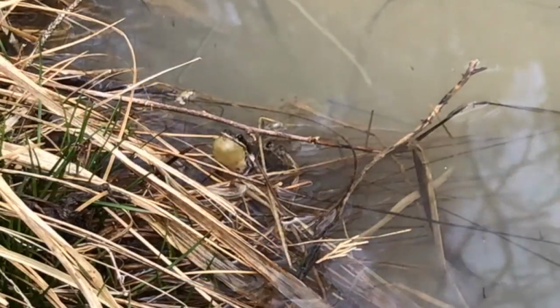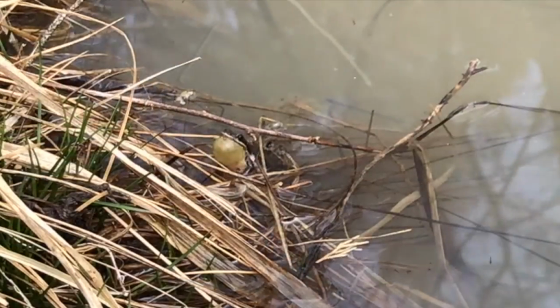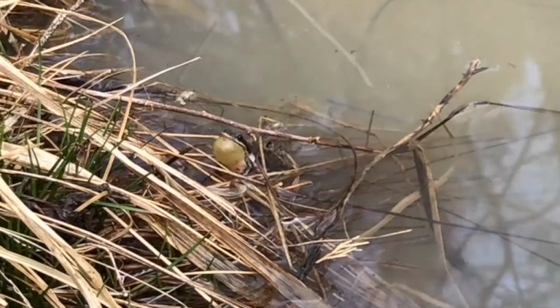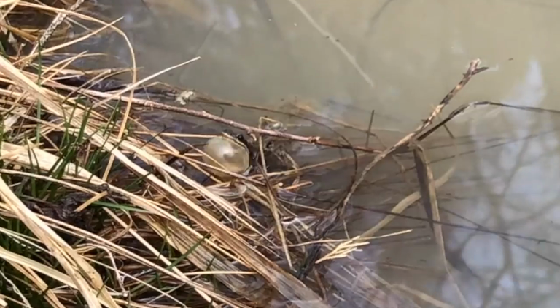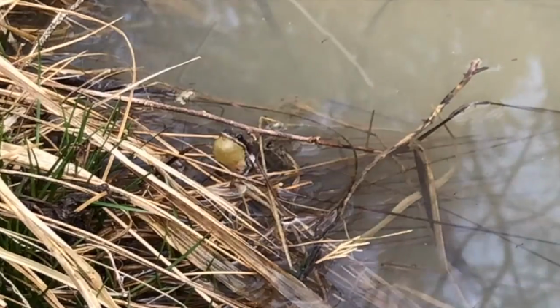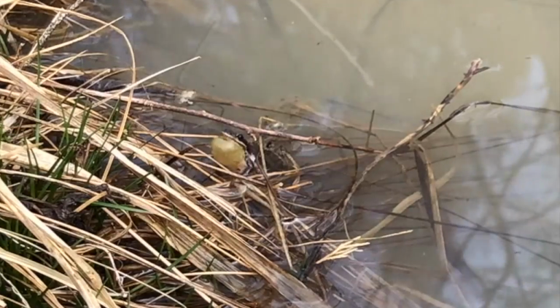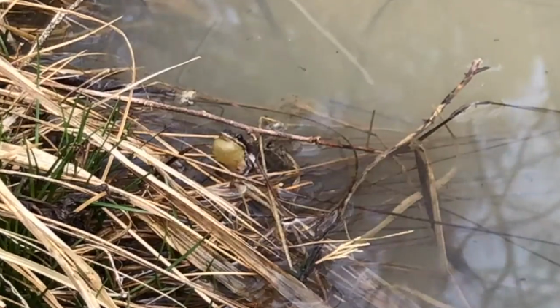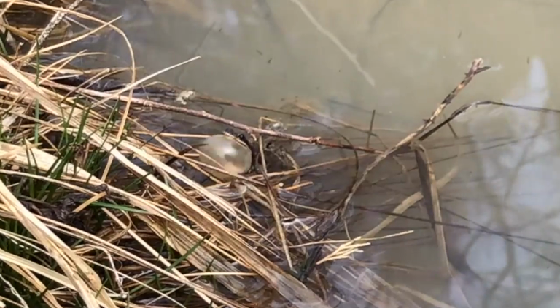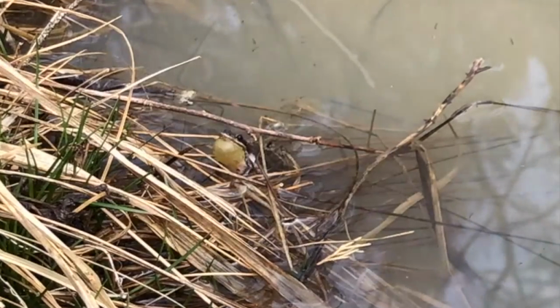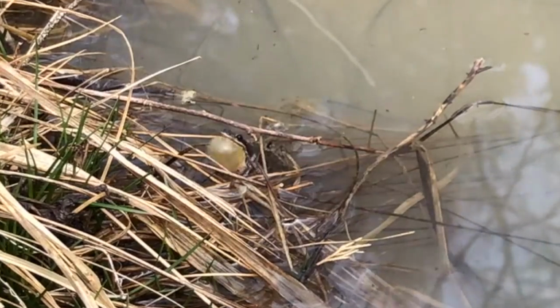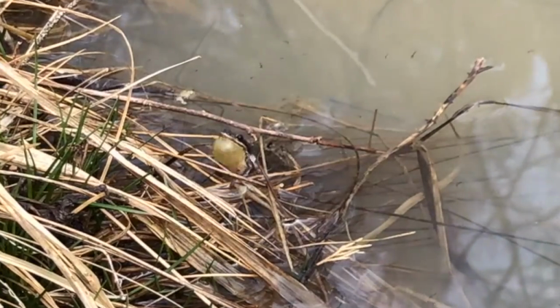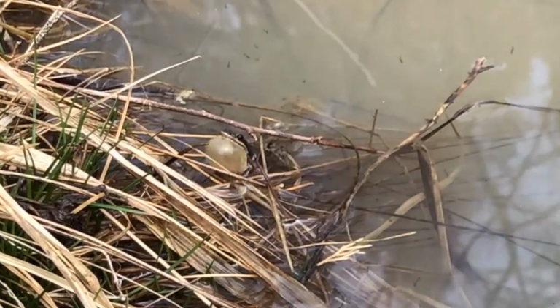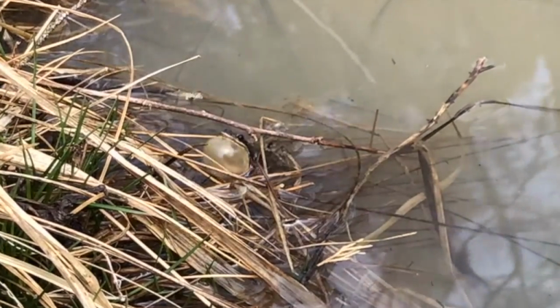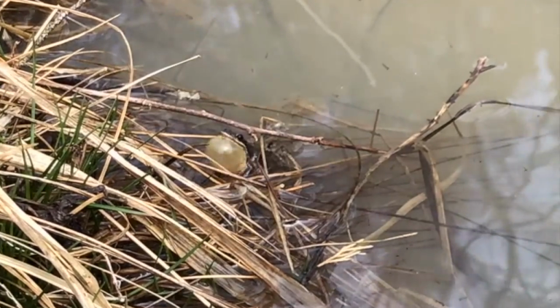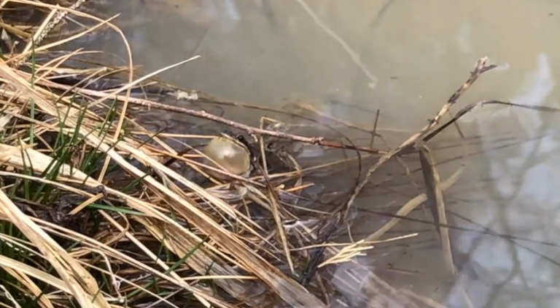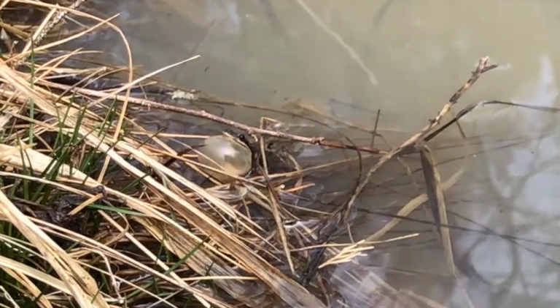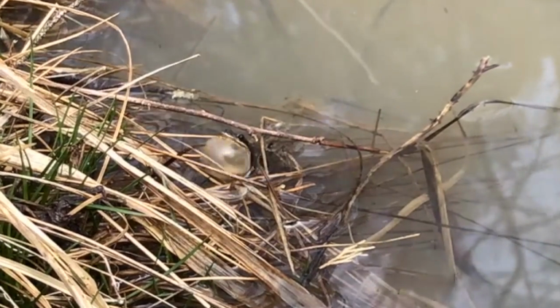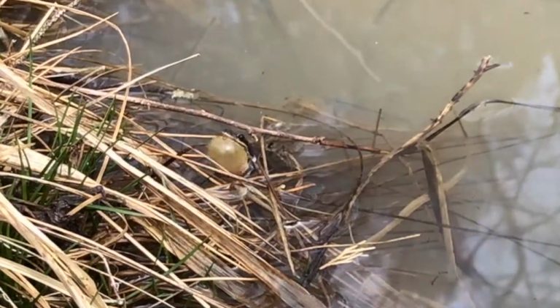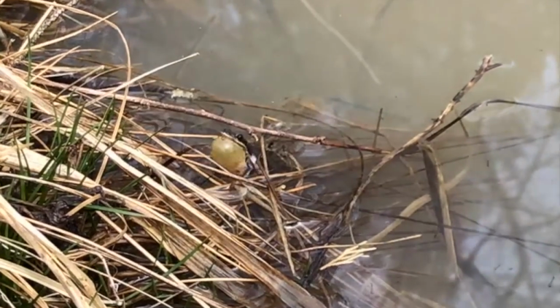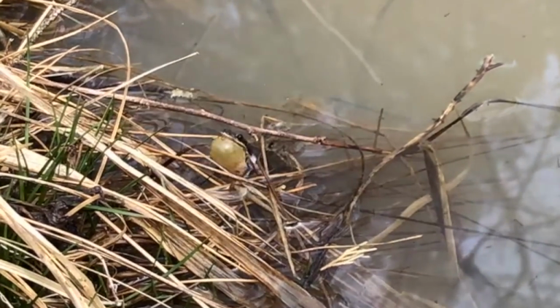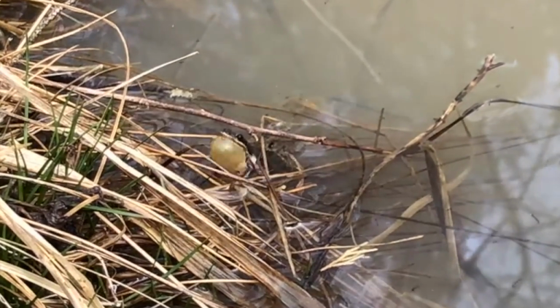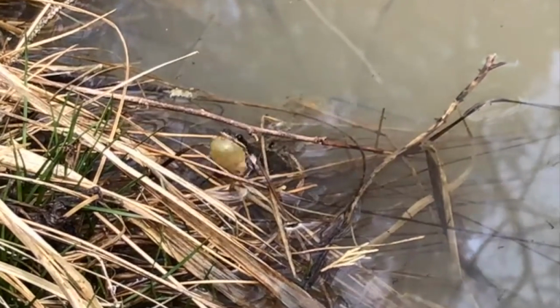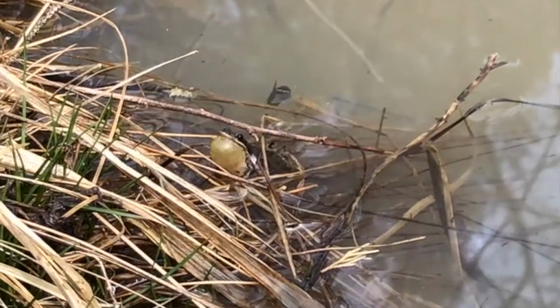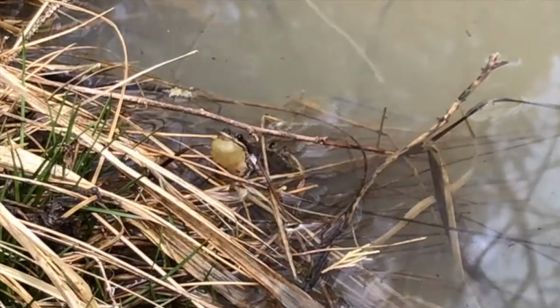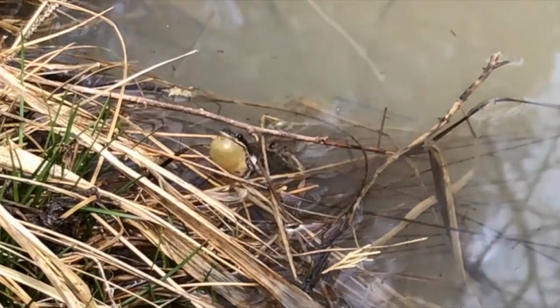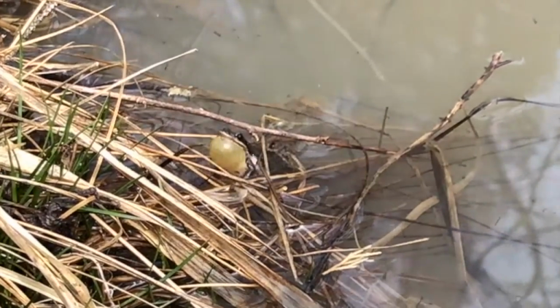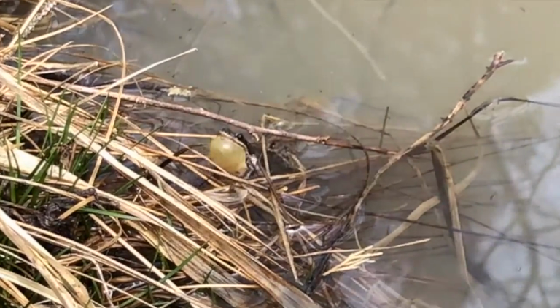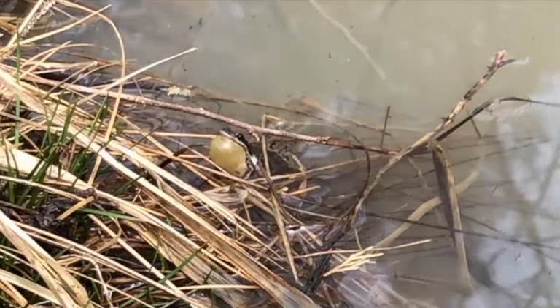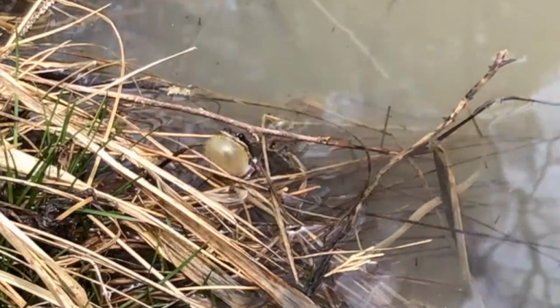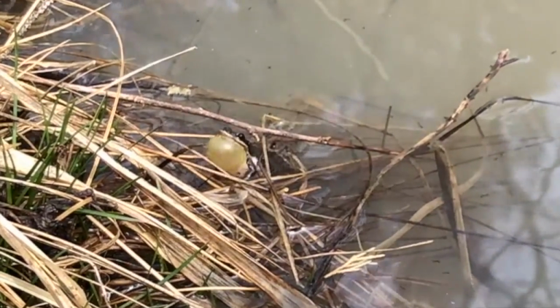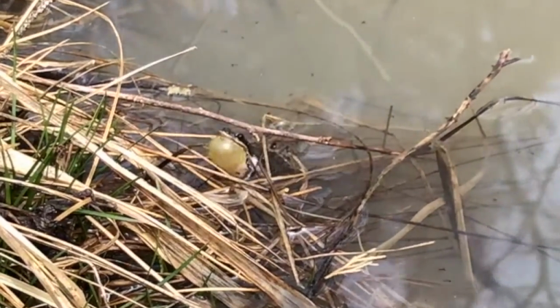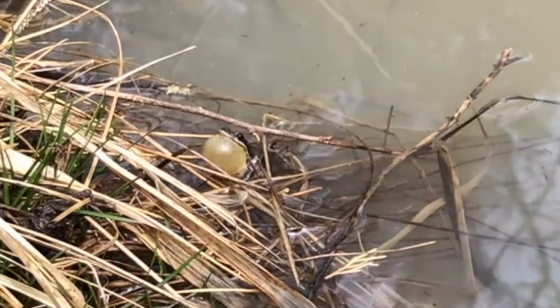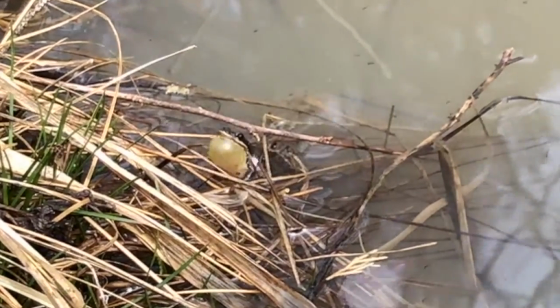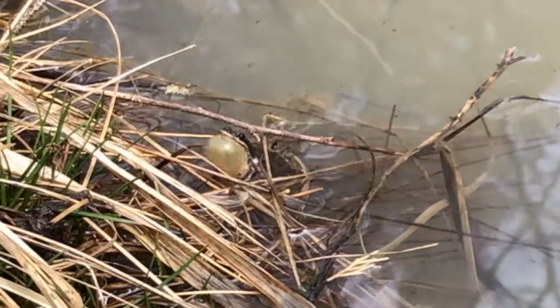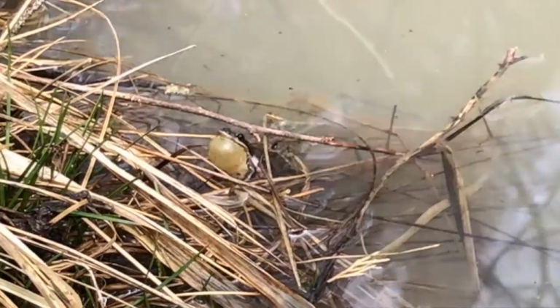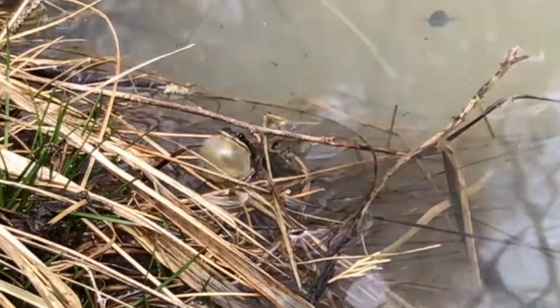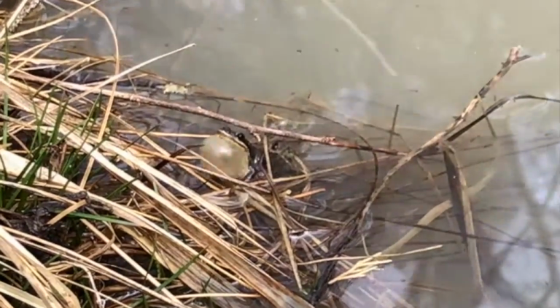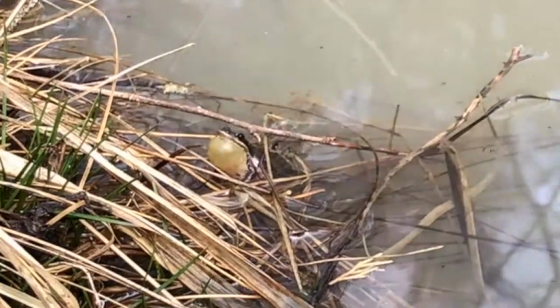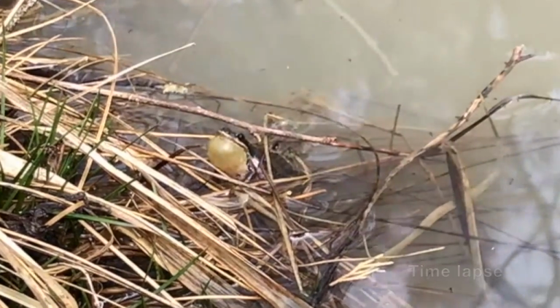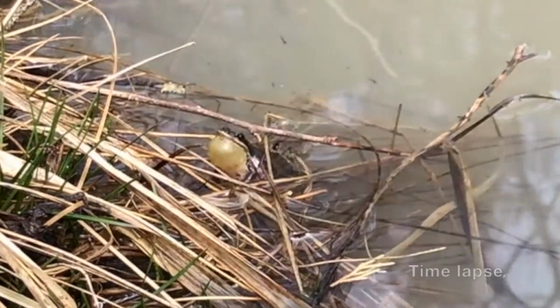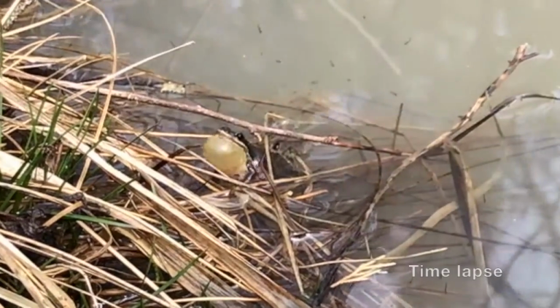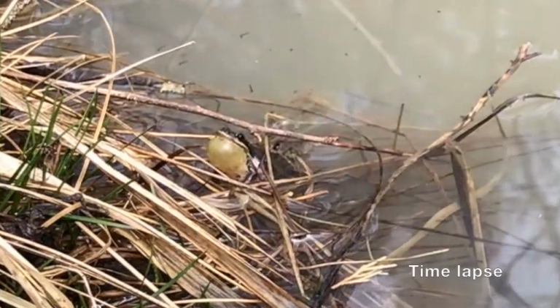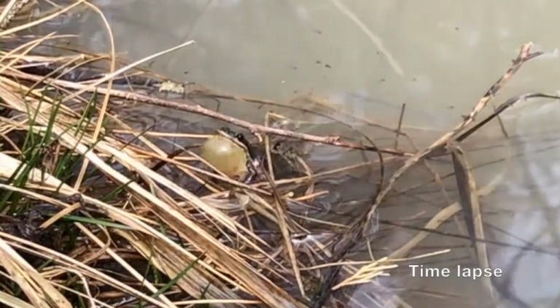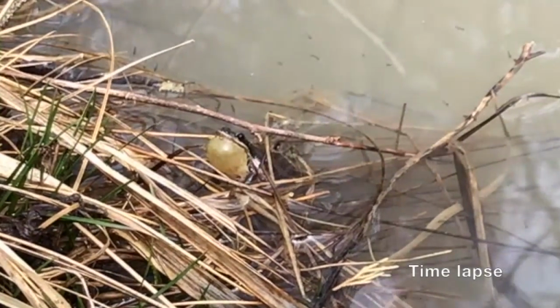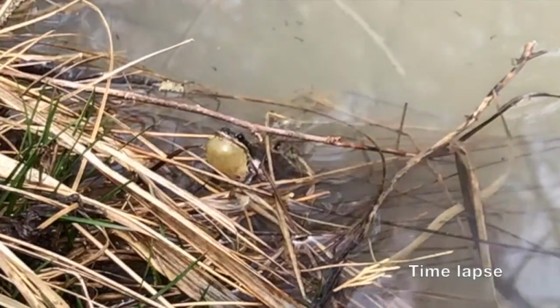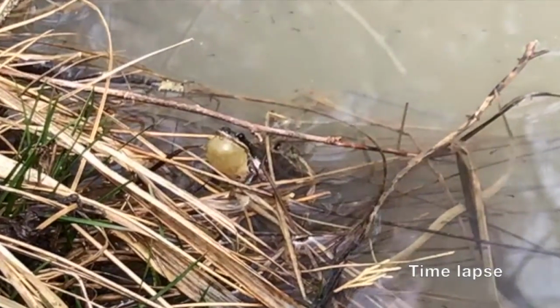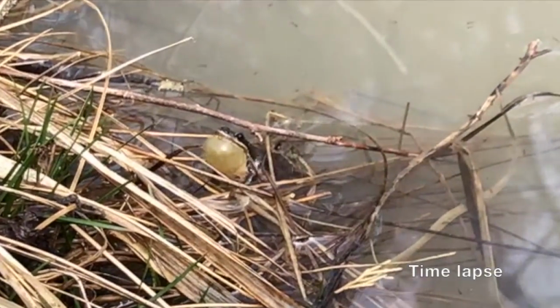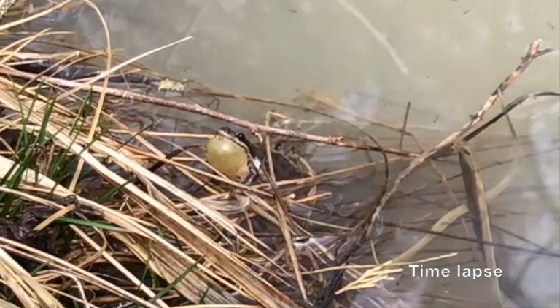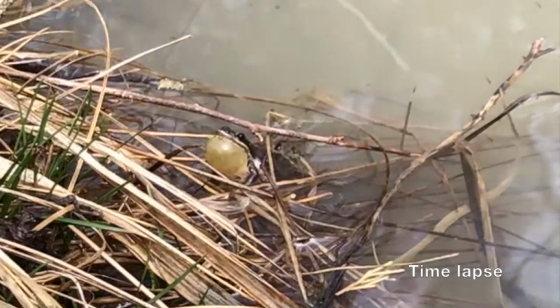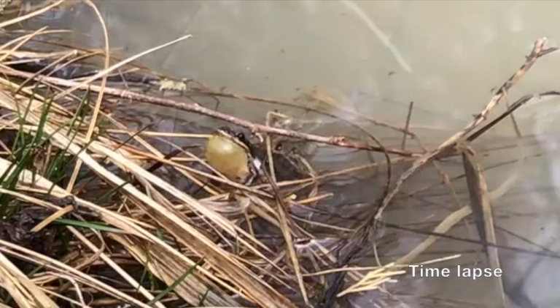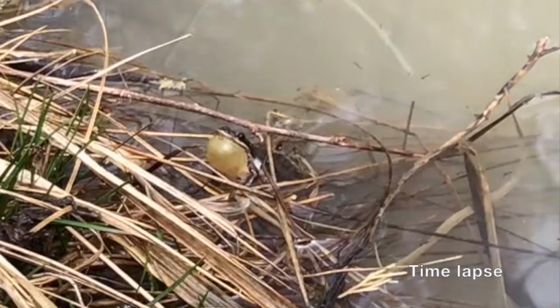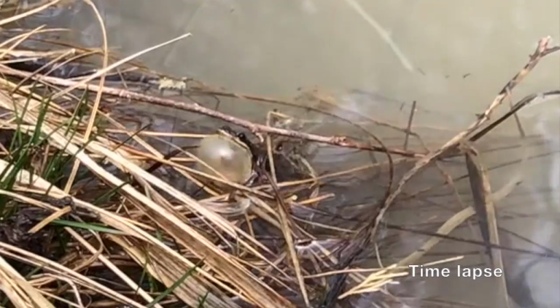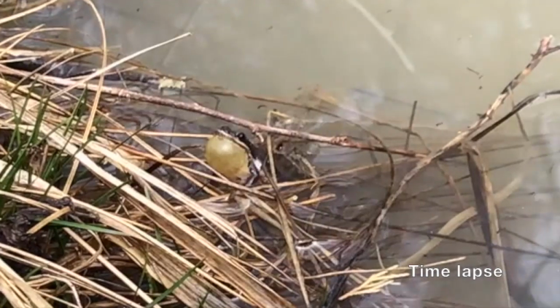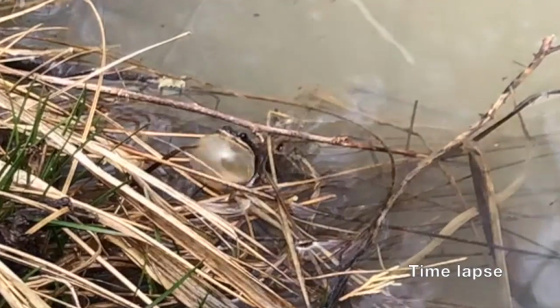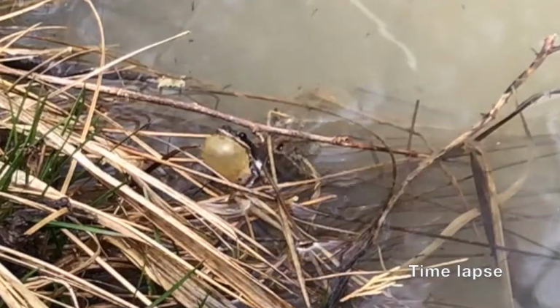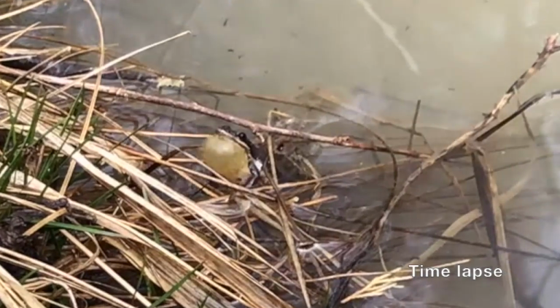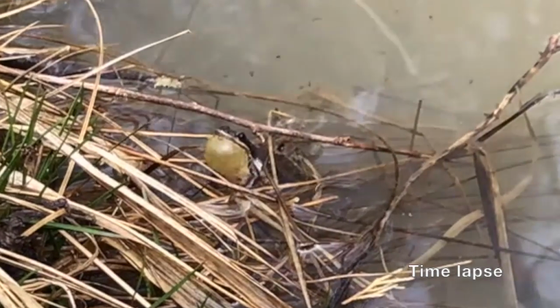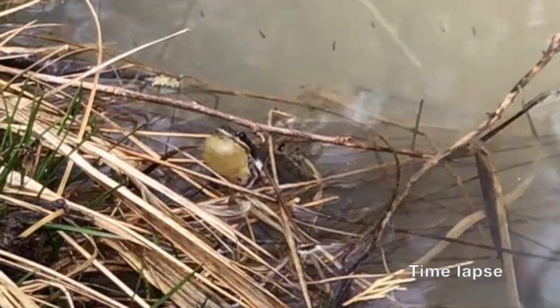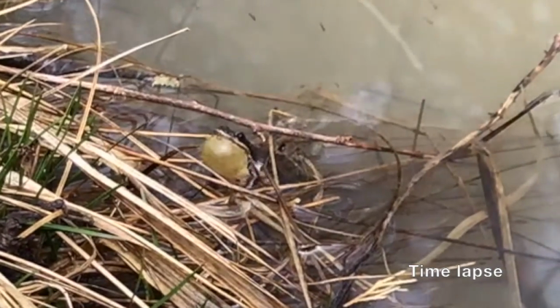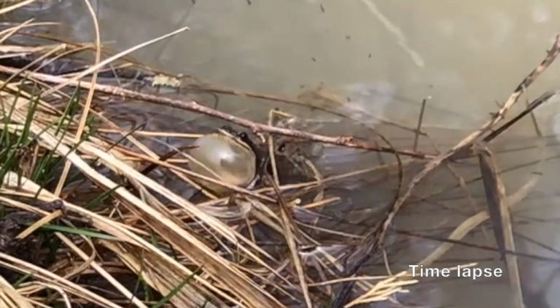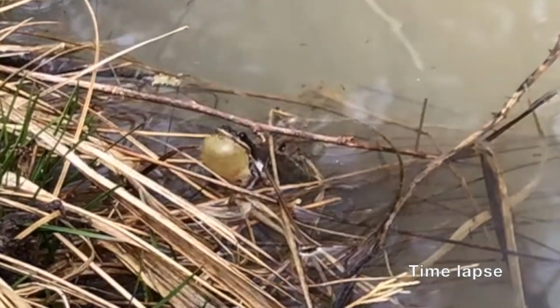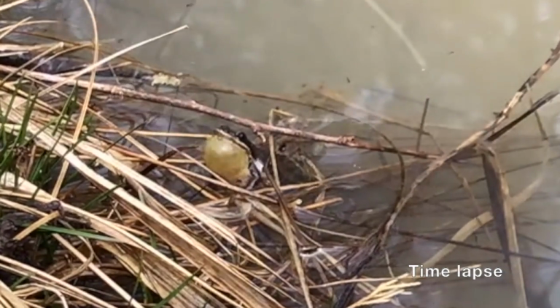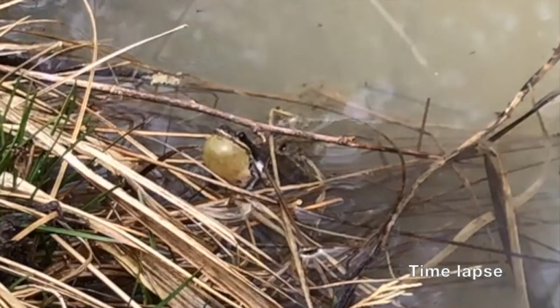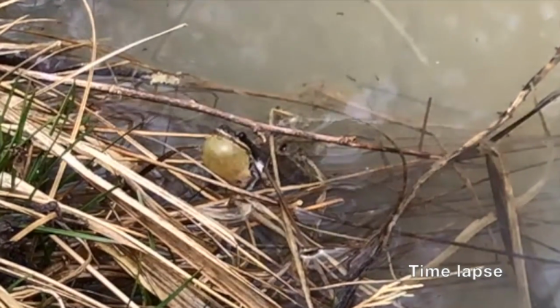Easy to hear, but hard to see, finding these frogs is a fun outdoor challenge in the early spring. Just don't get too close!